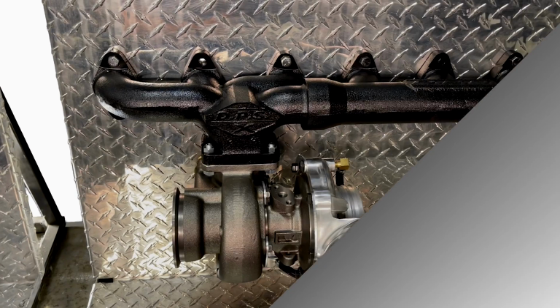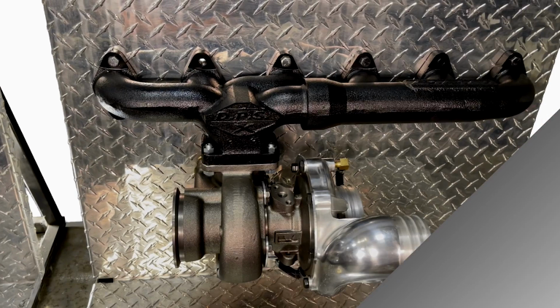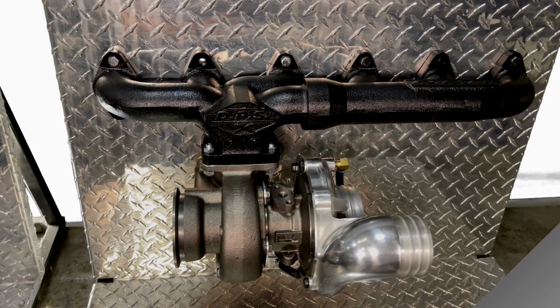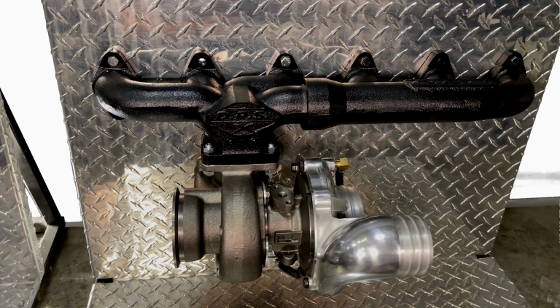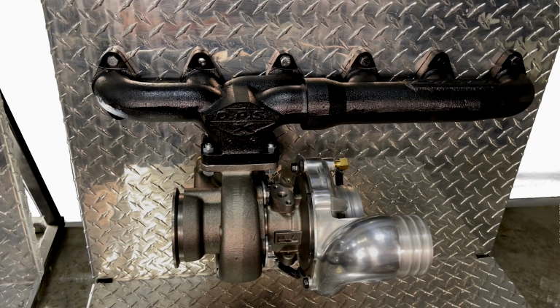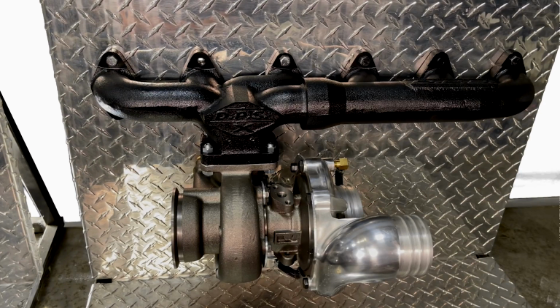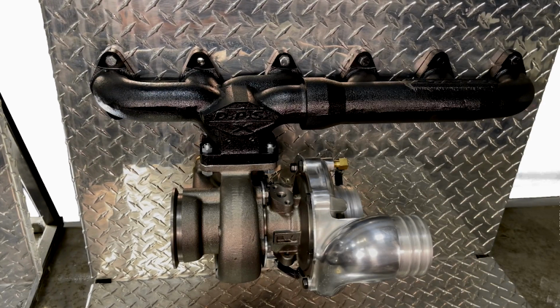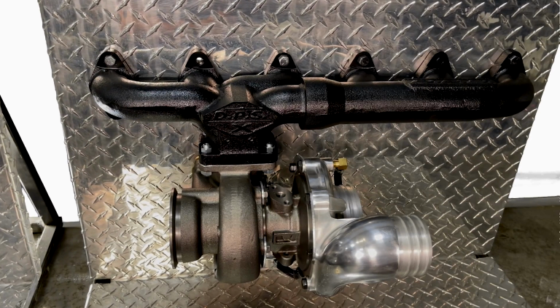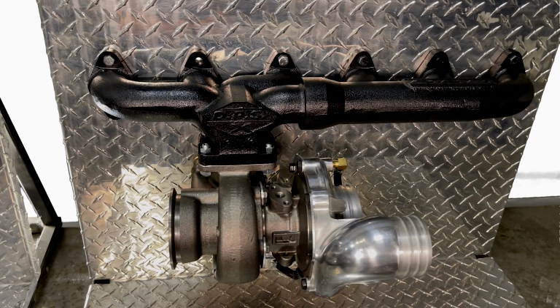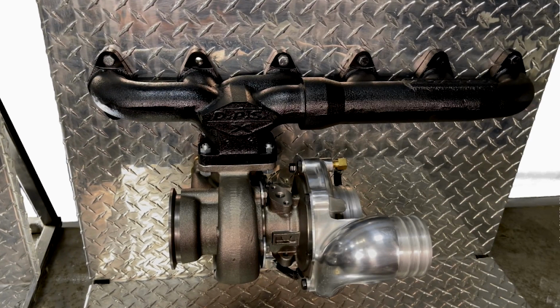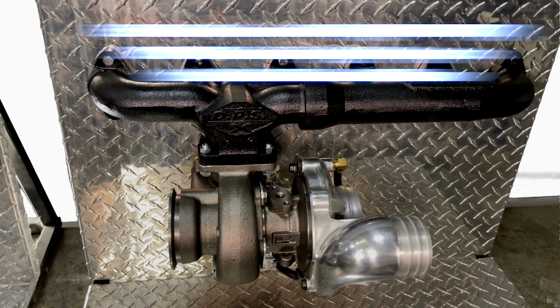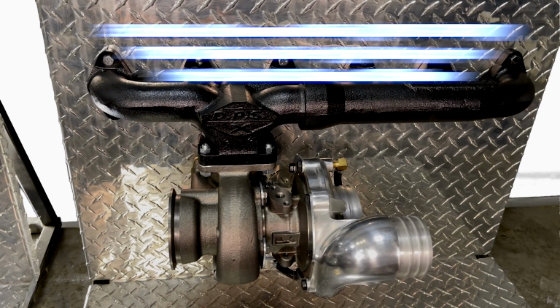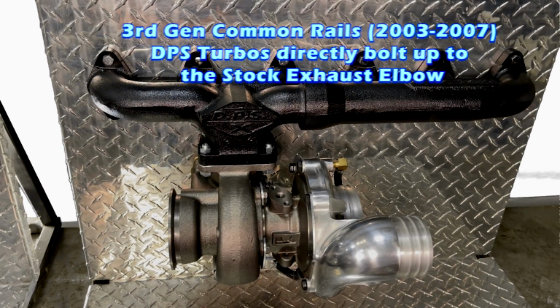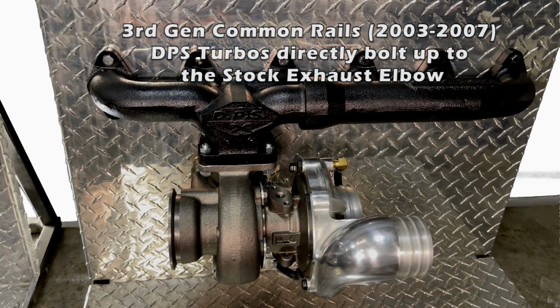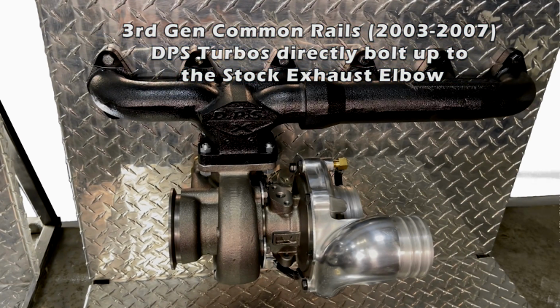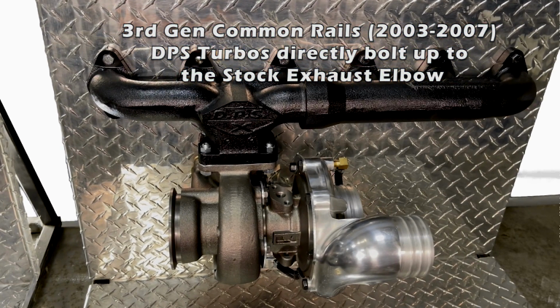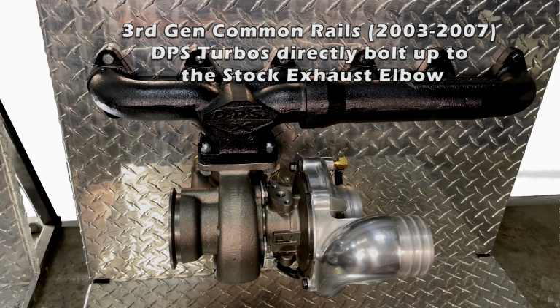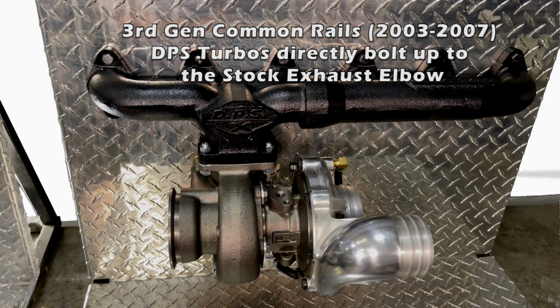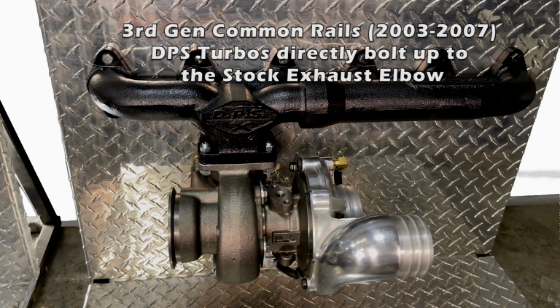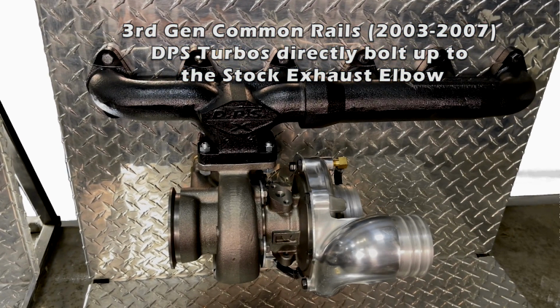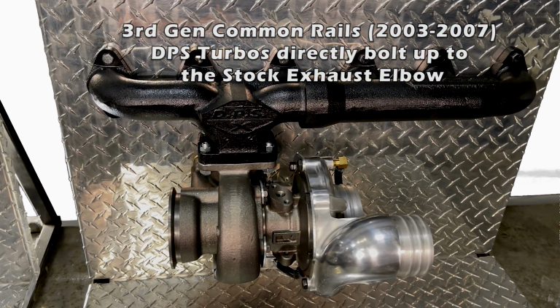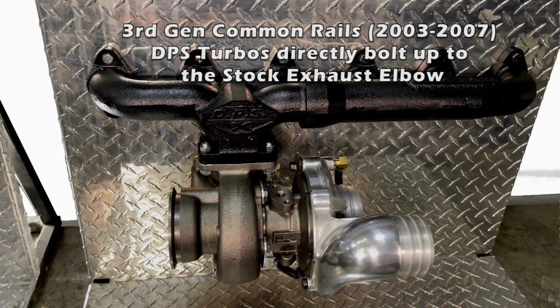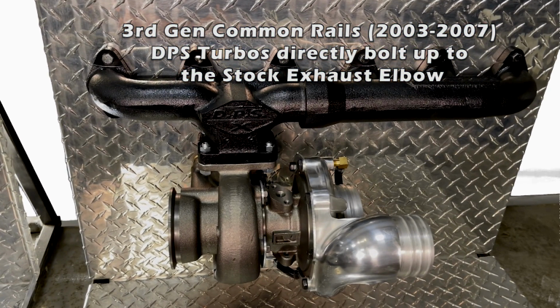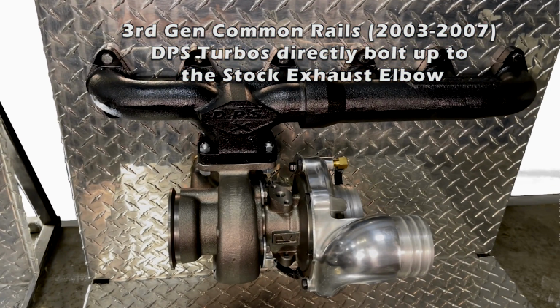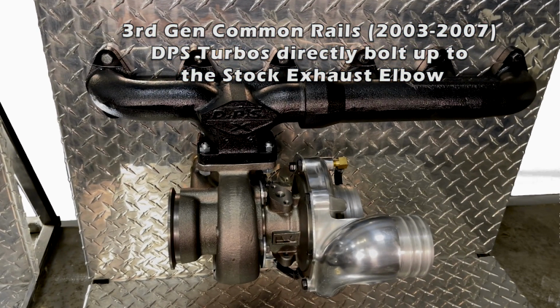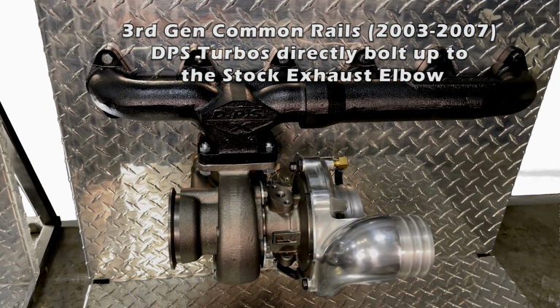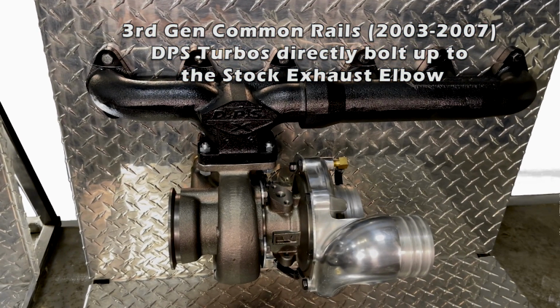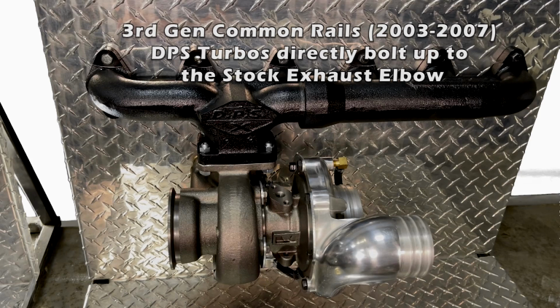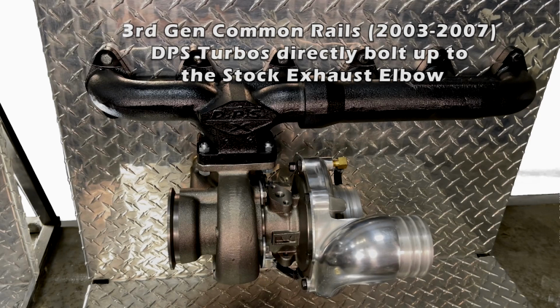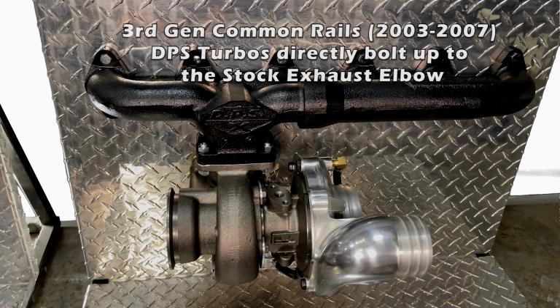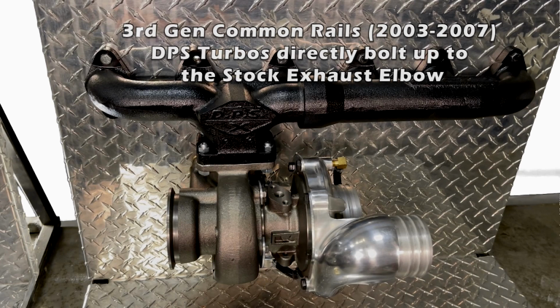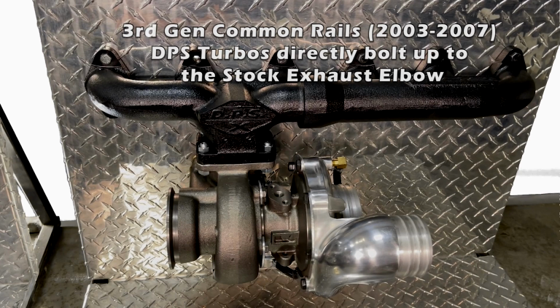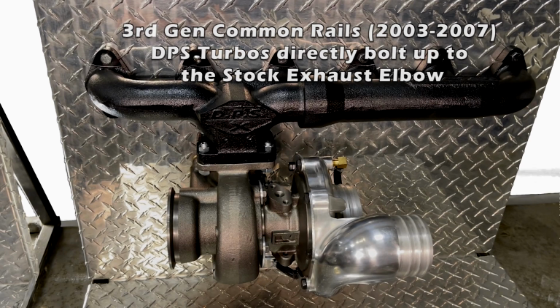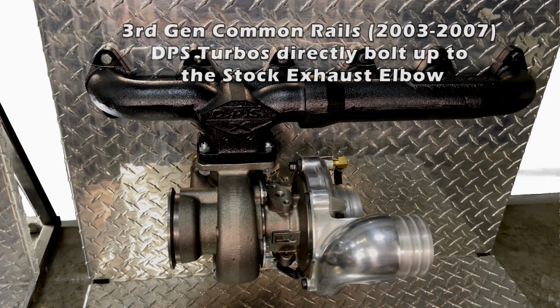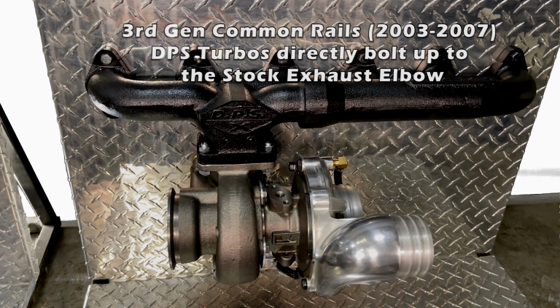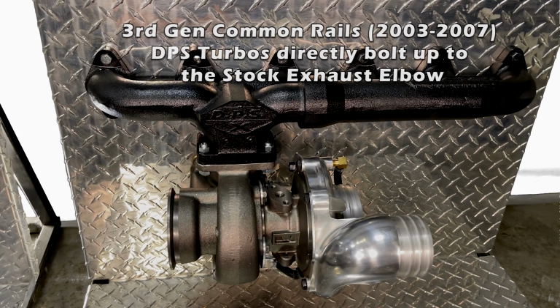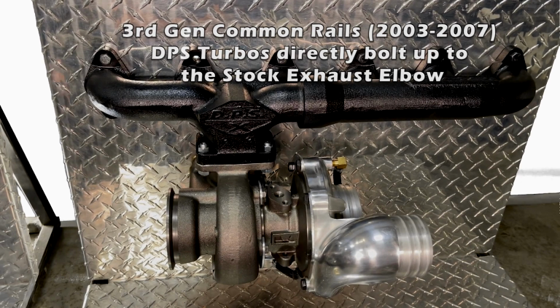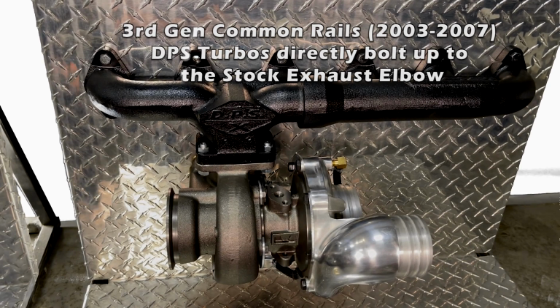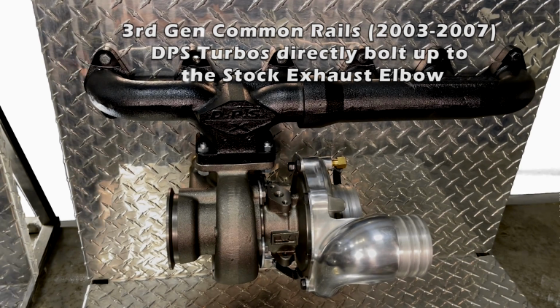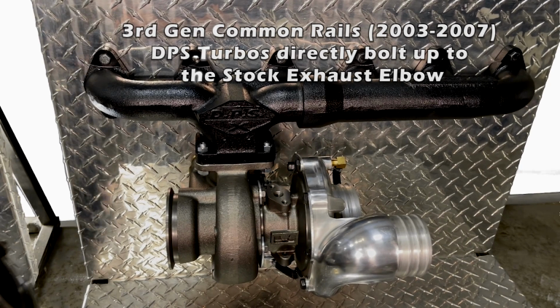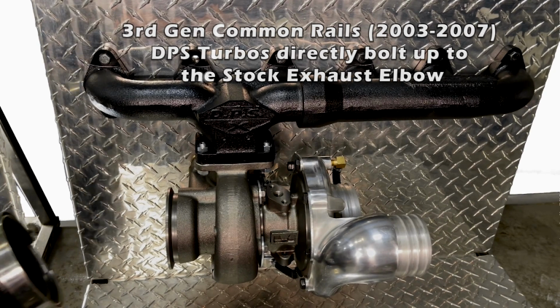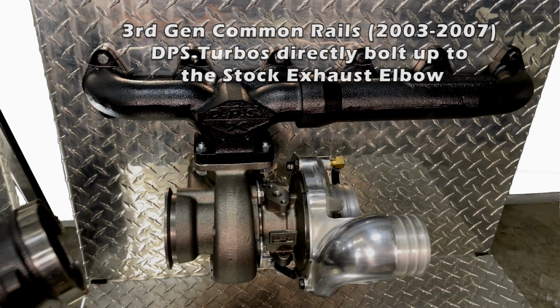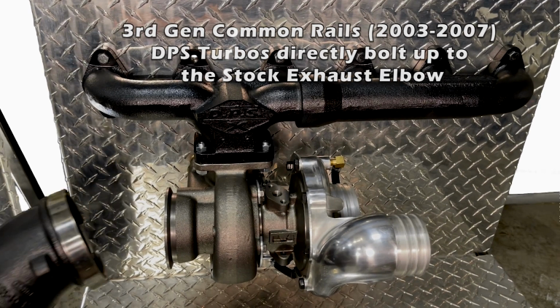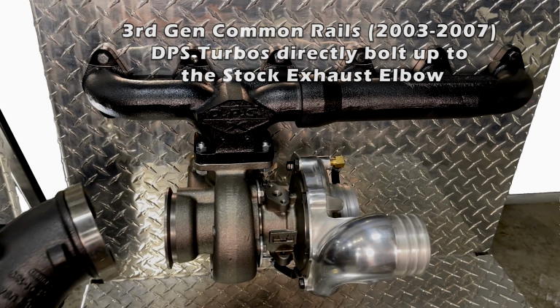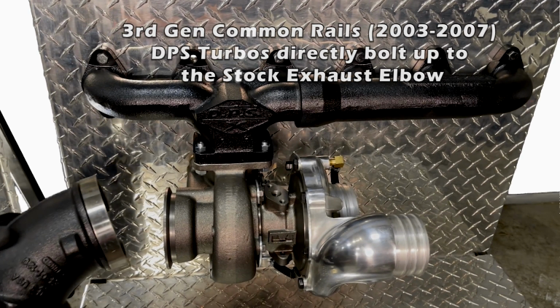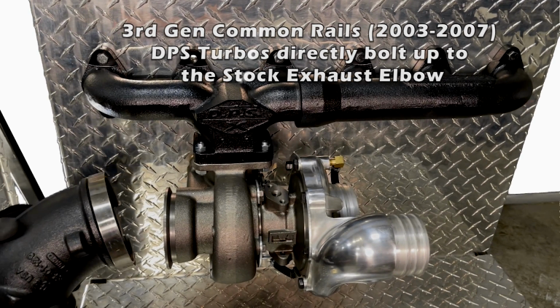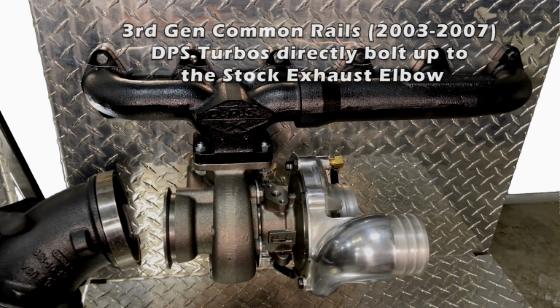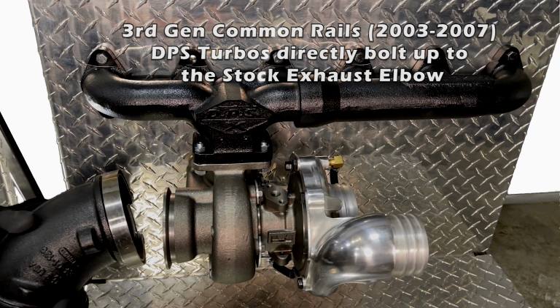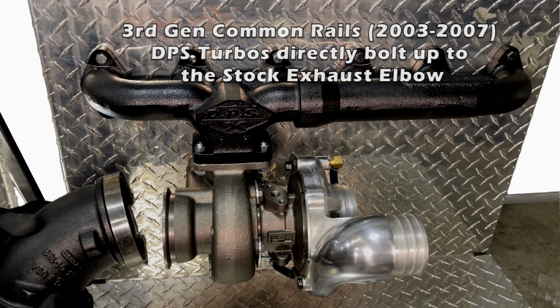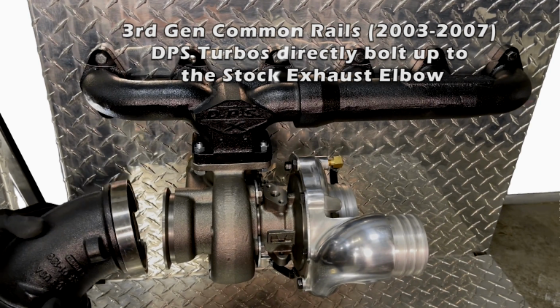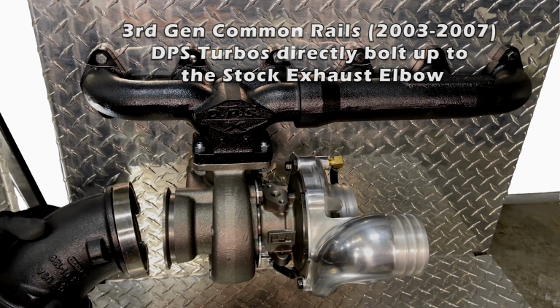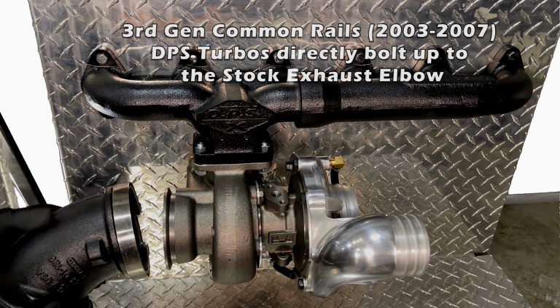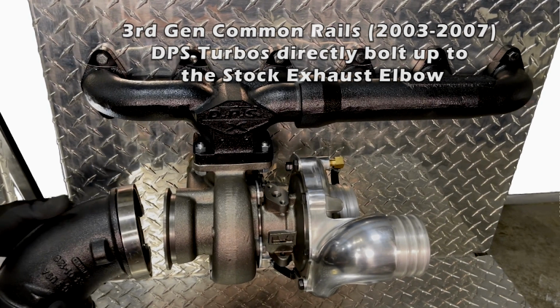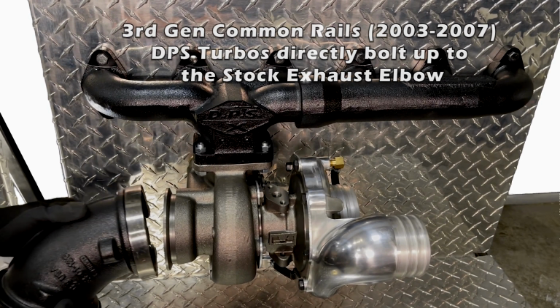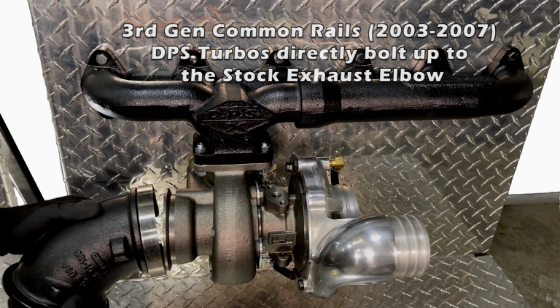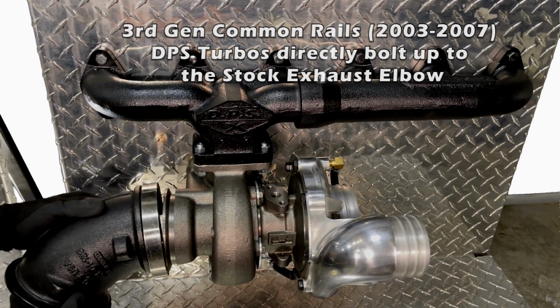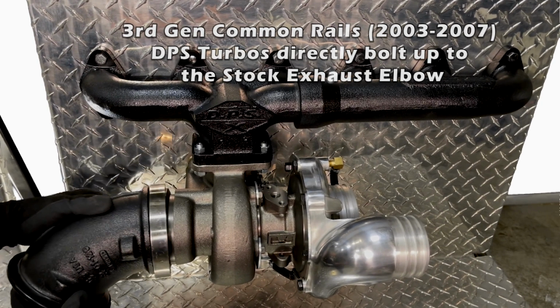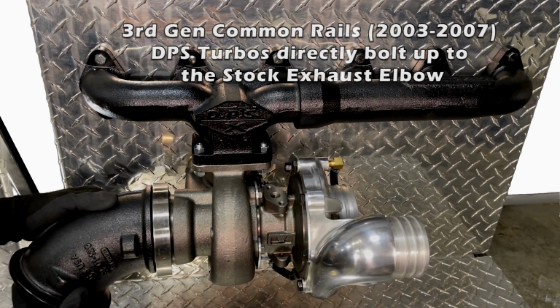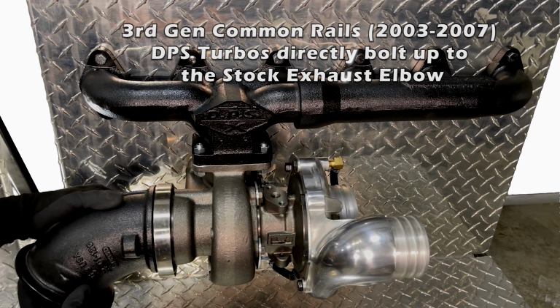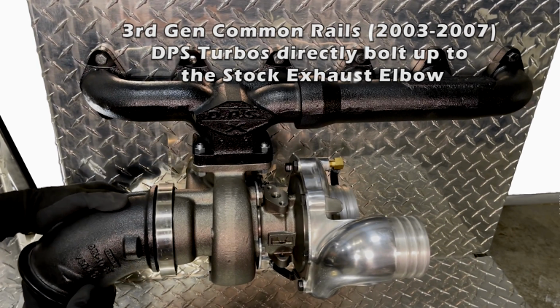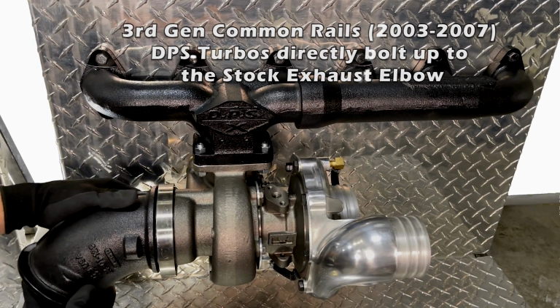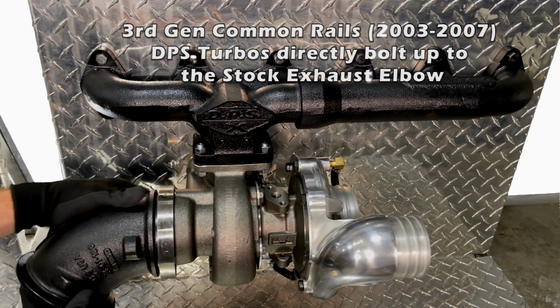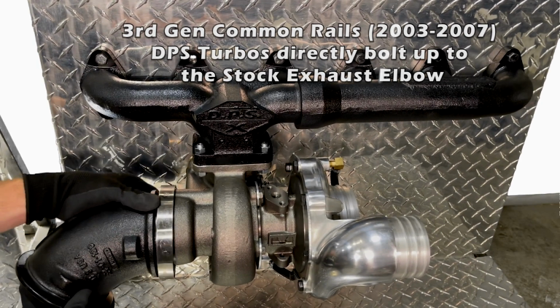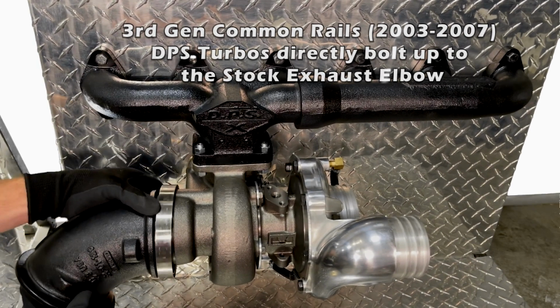For third gen common rails, years 2003 through 2007, our turbos will directly bolt up to the cast iron stock exhaust elbow.